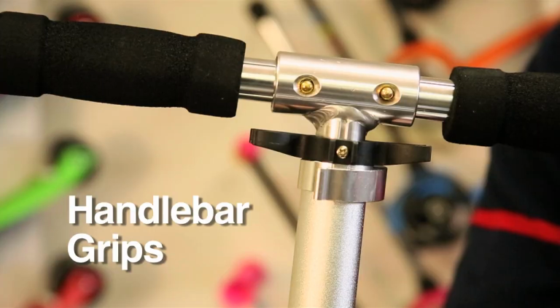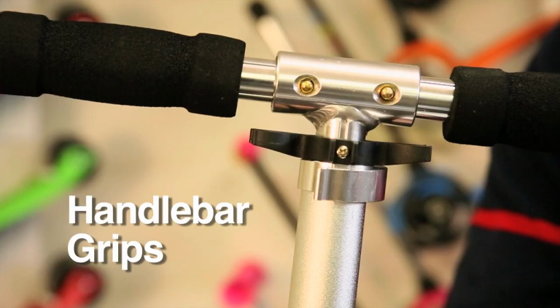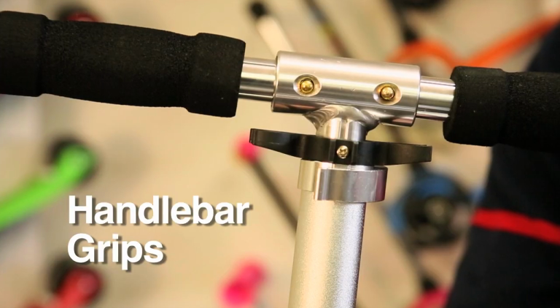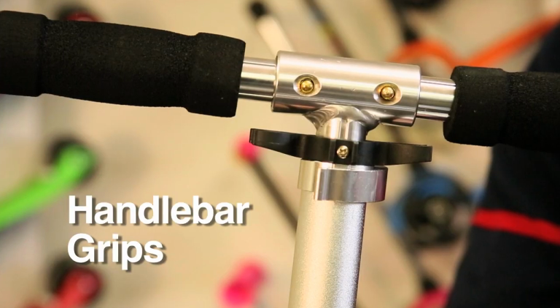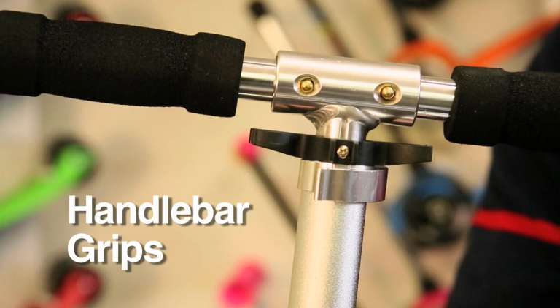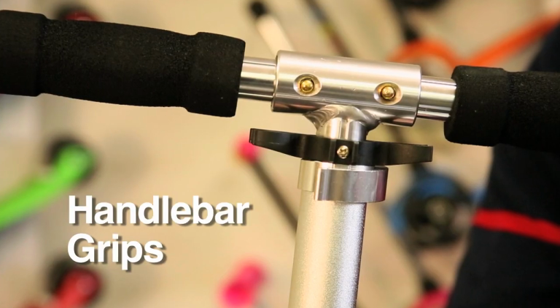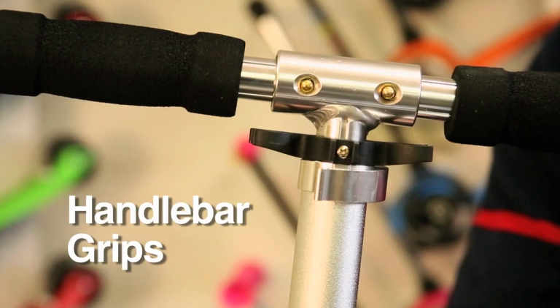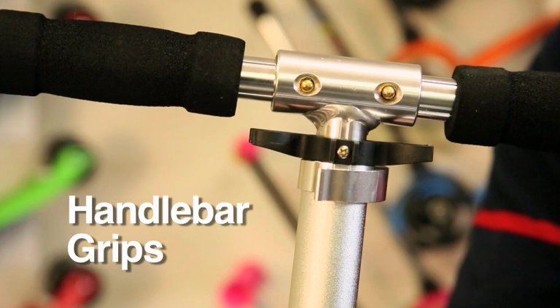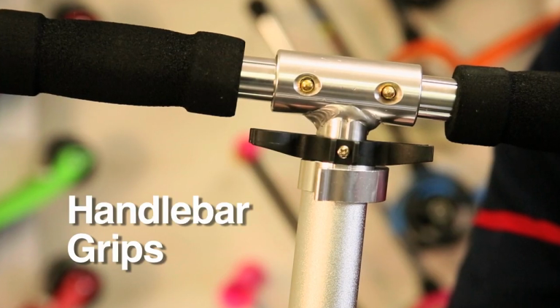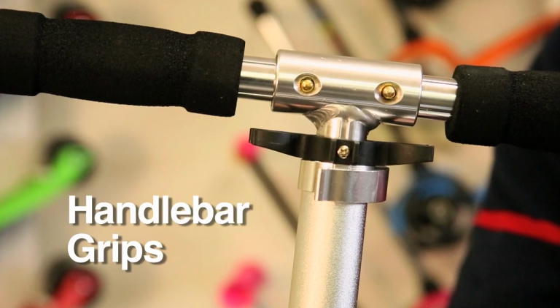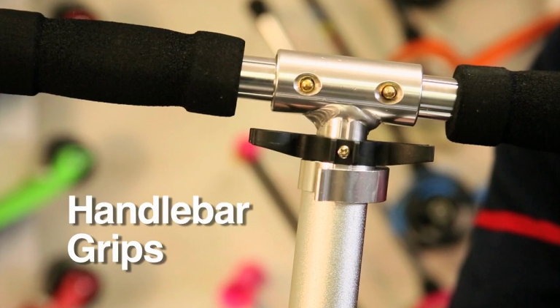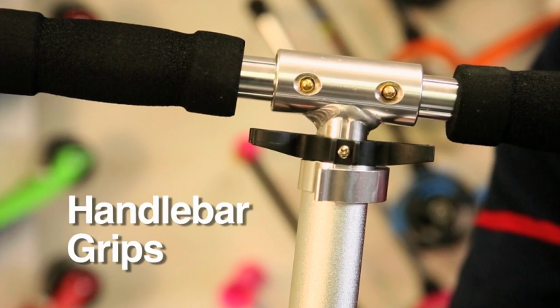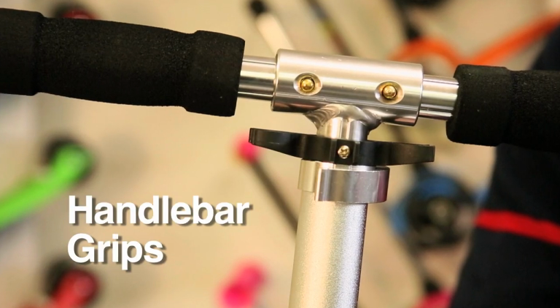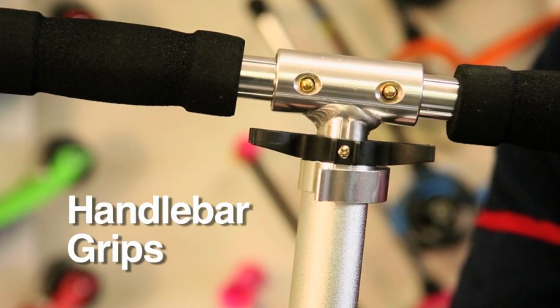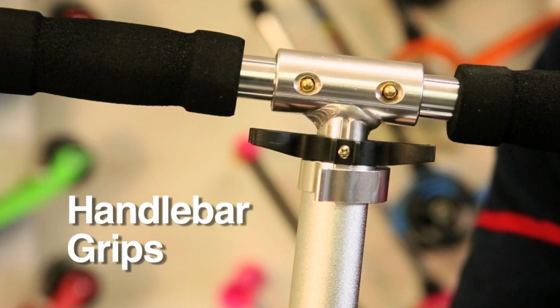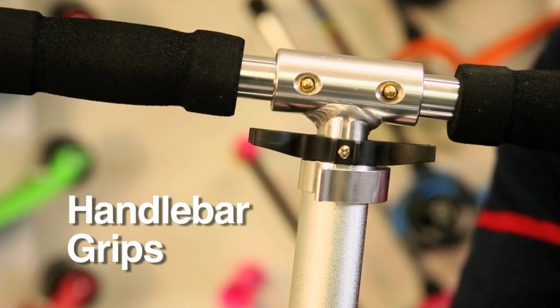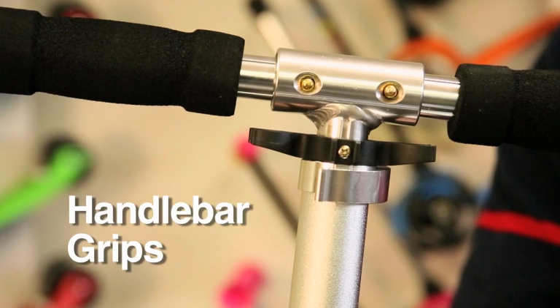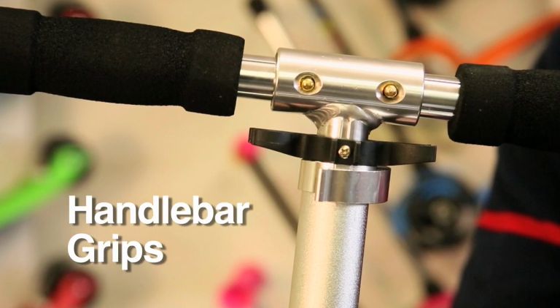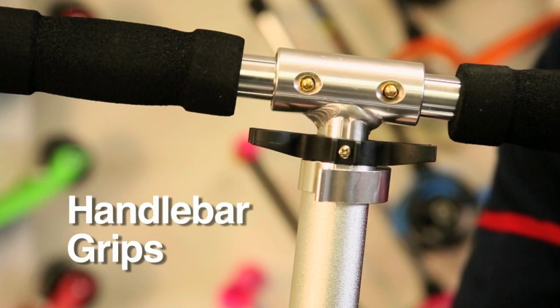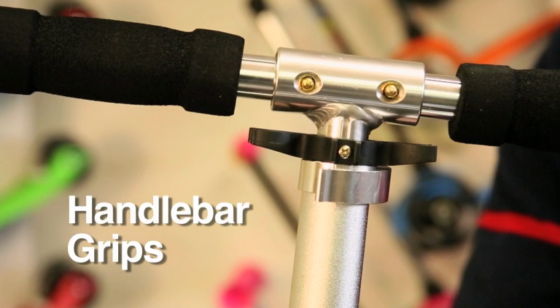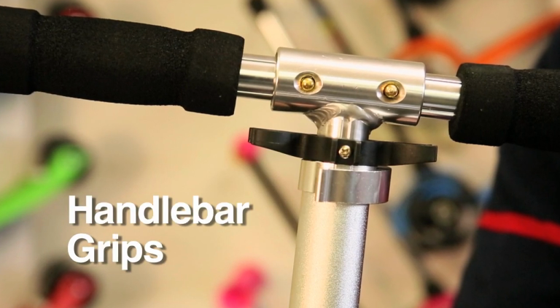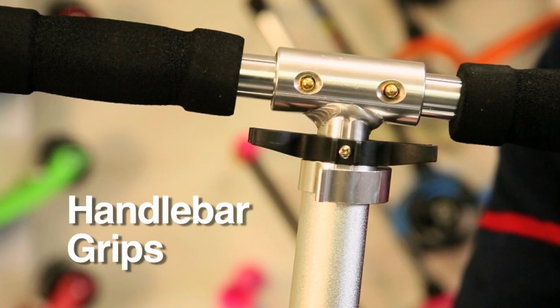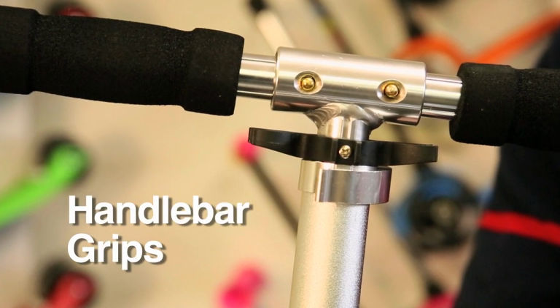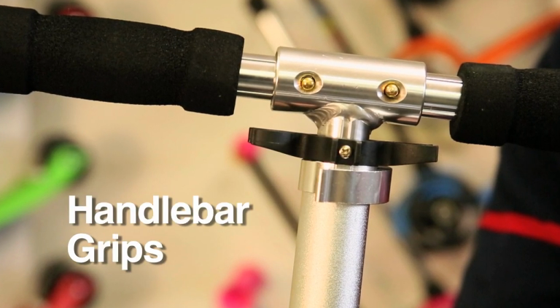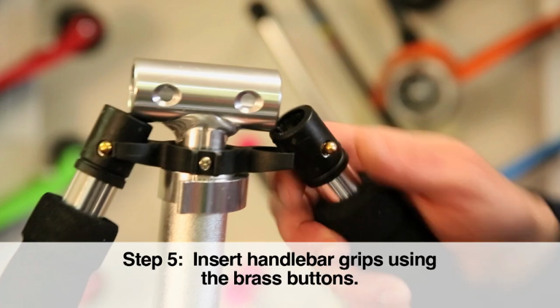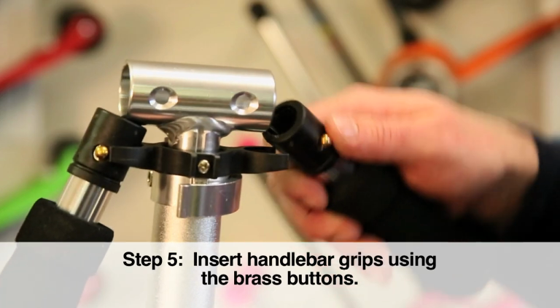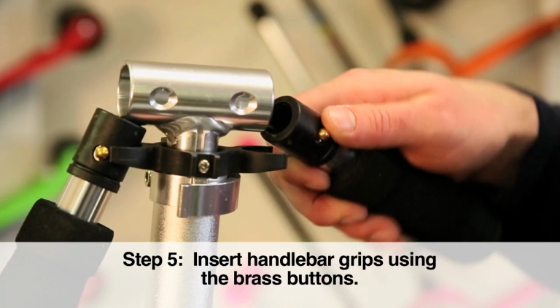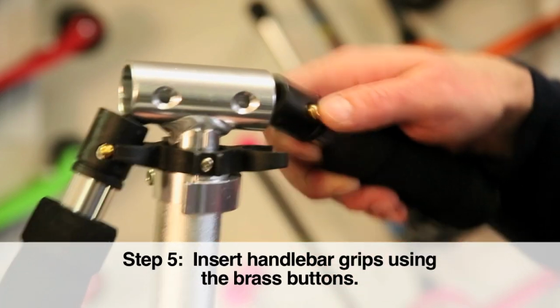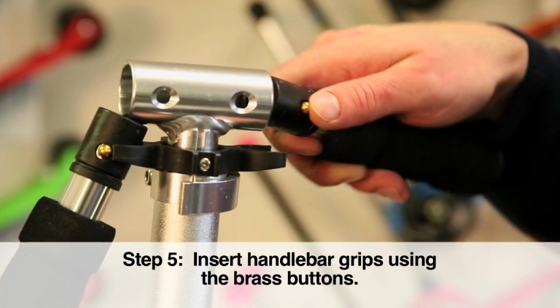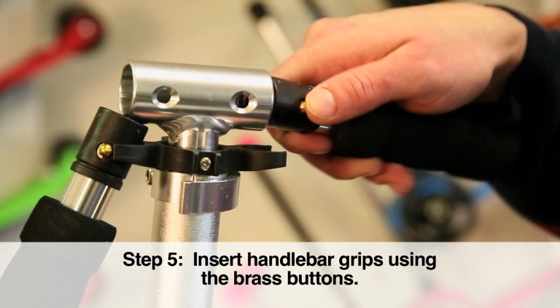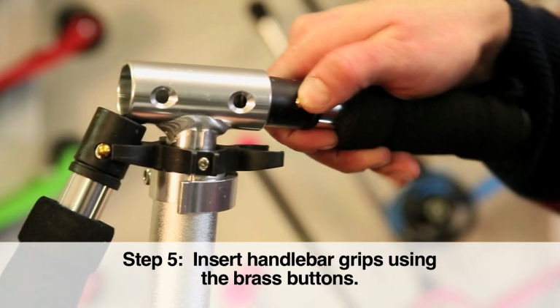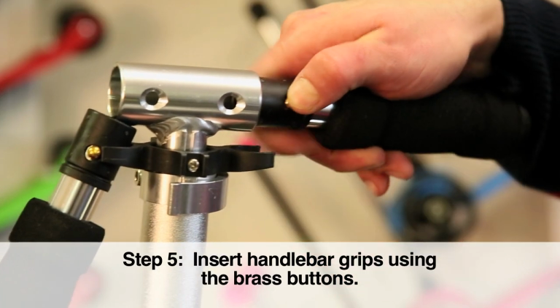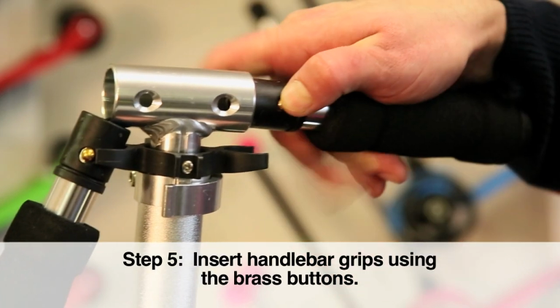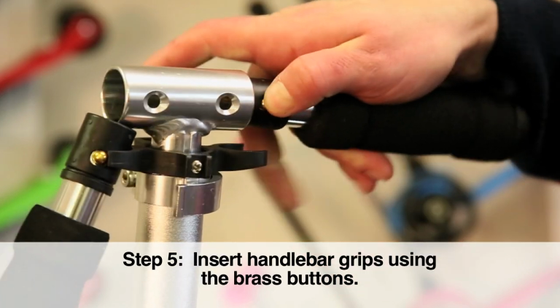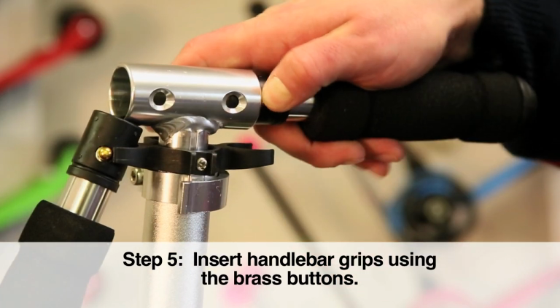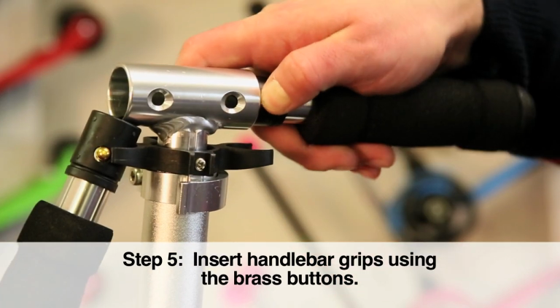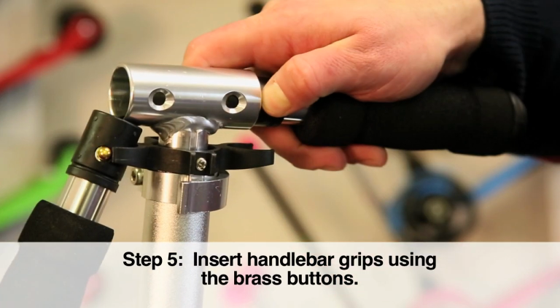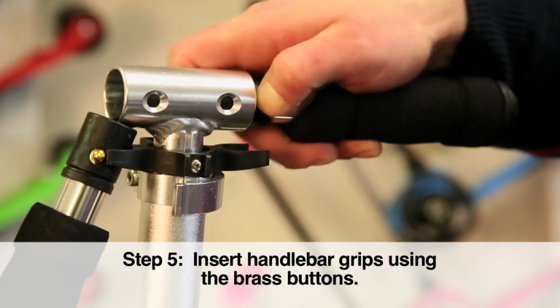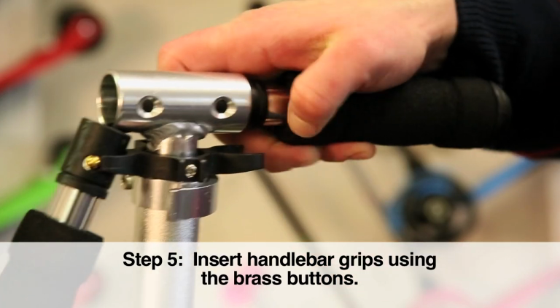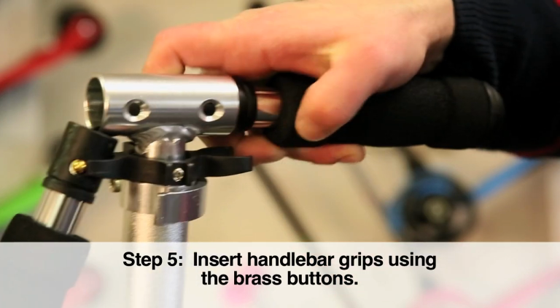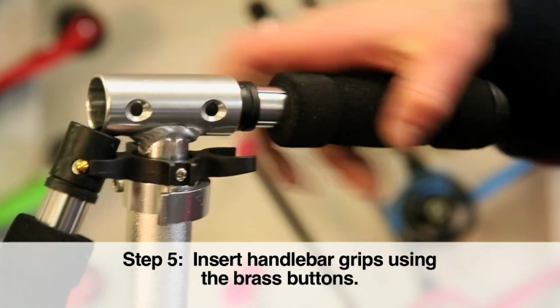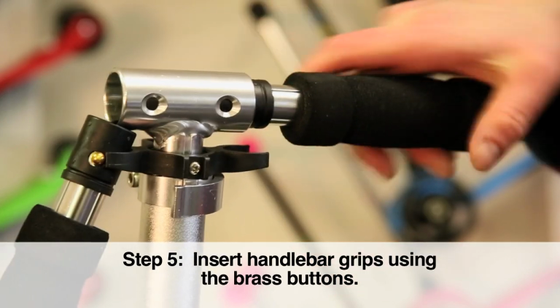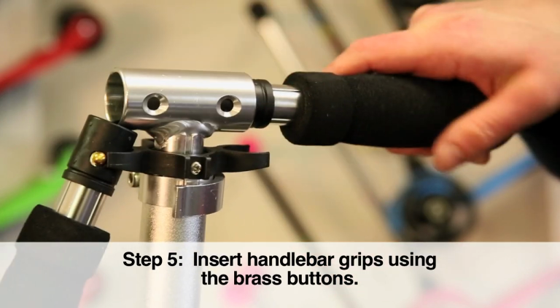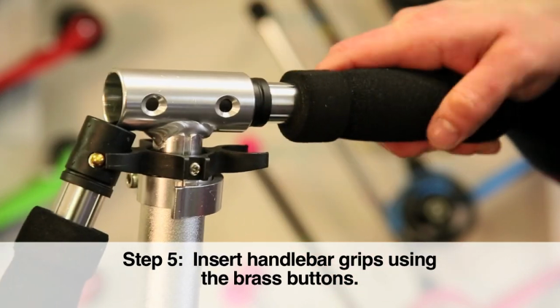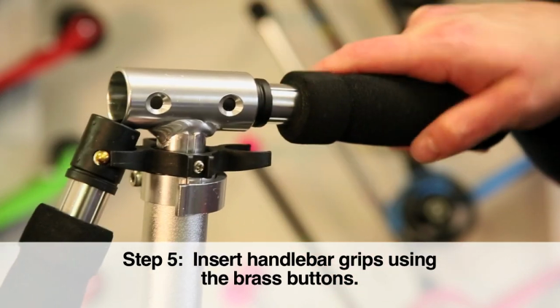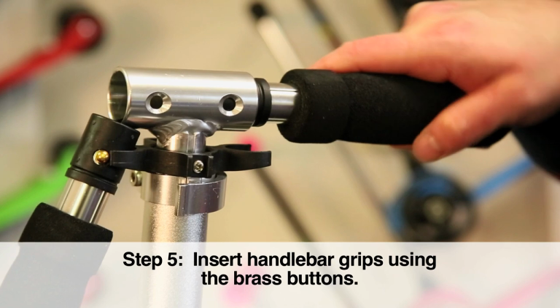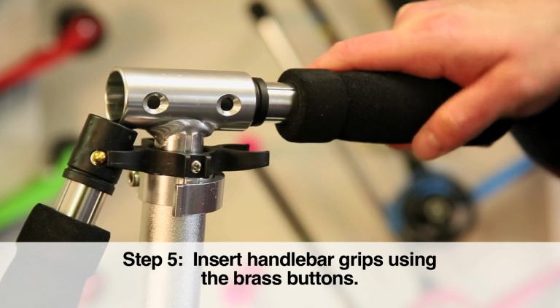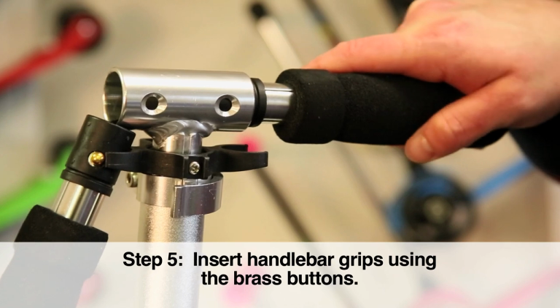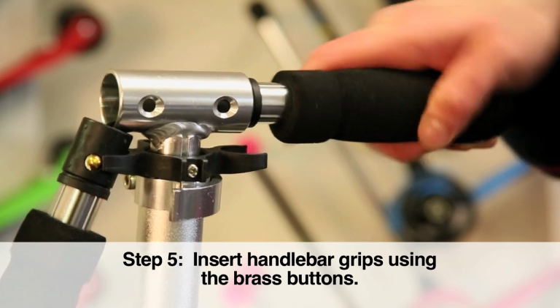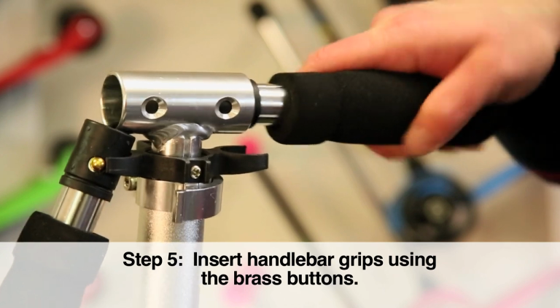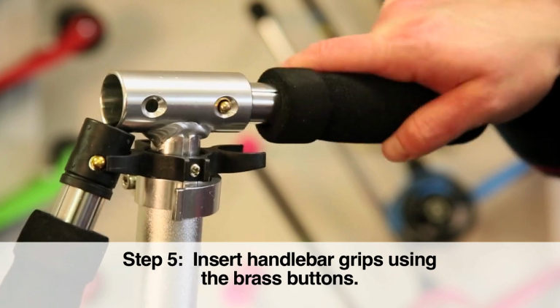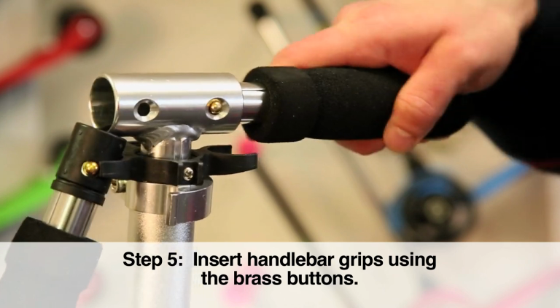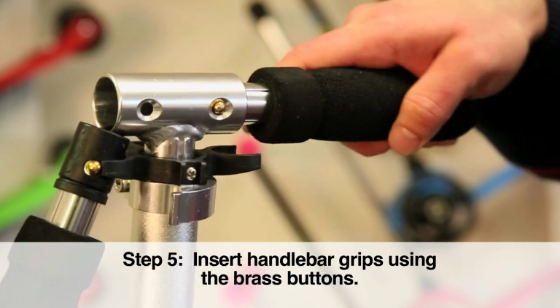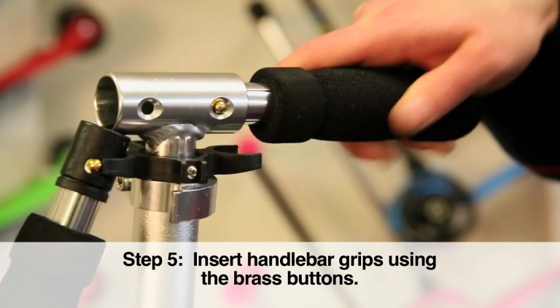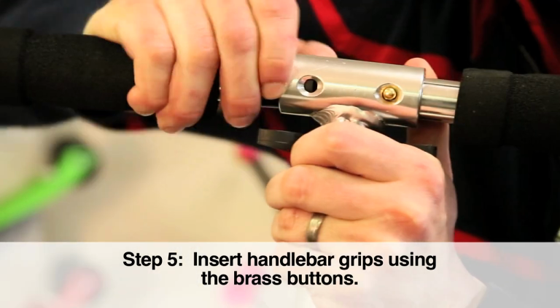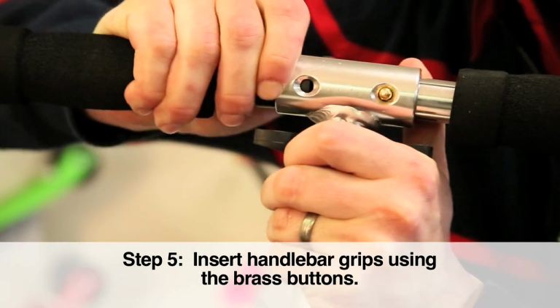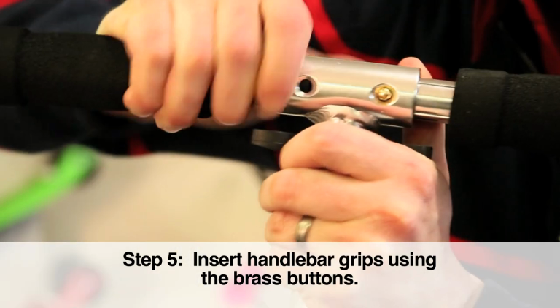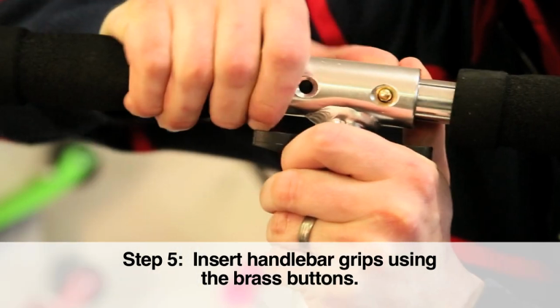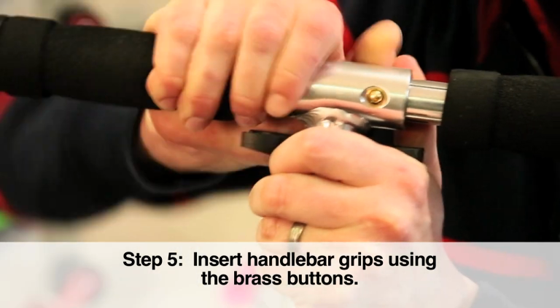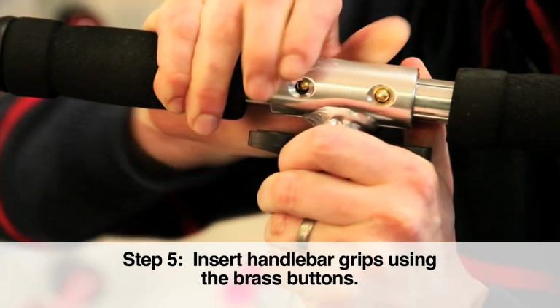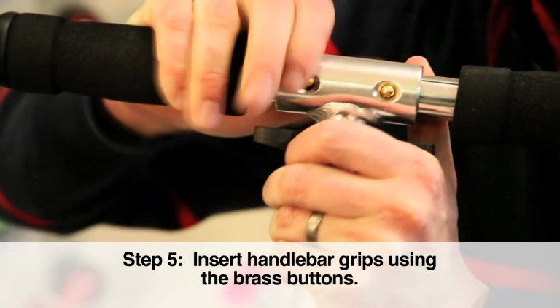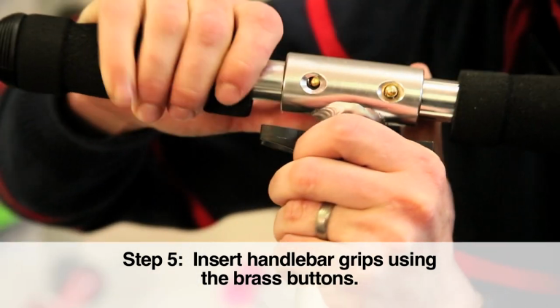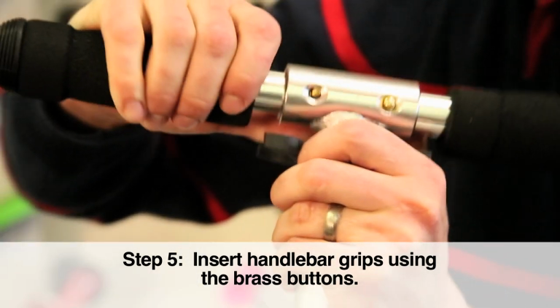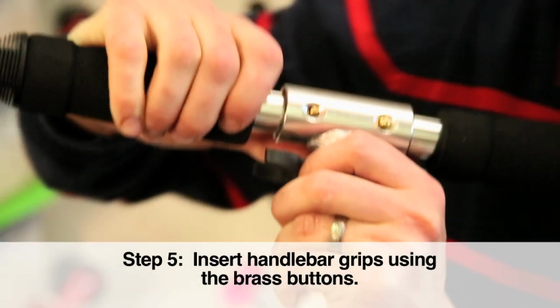Next, let's attach your scooter's handlebar grips. Insert grips using brass buttons. Ensure the buttons have fully popped out and into position.